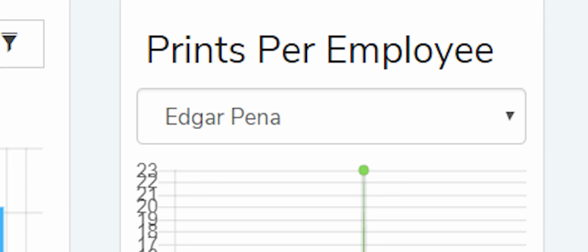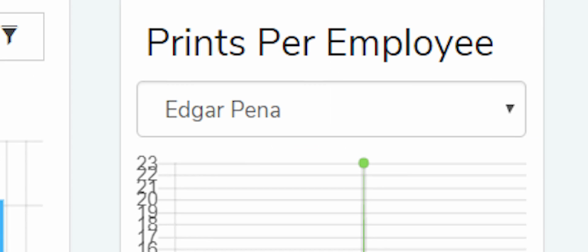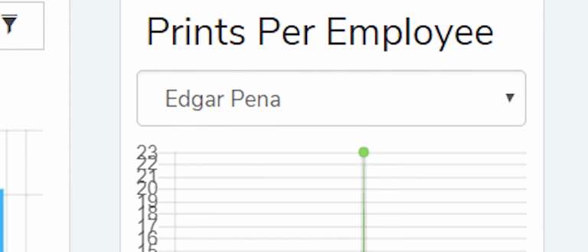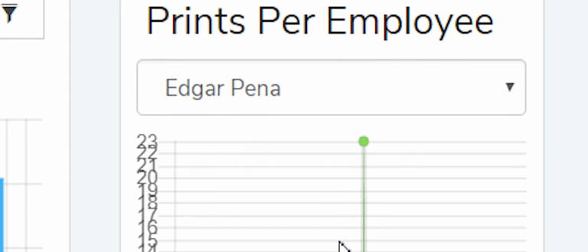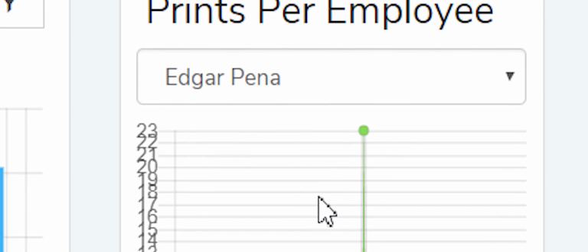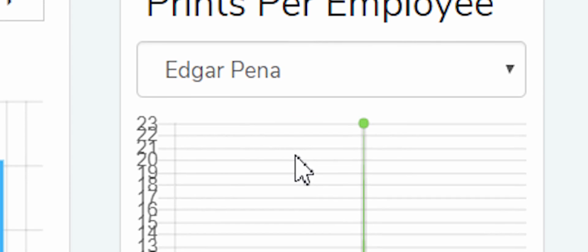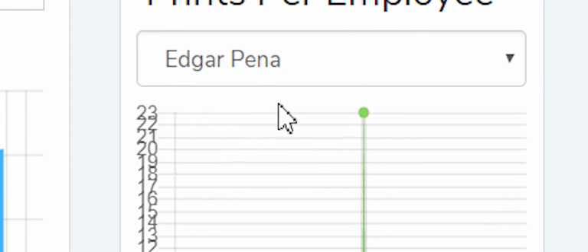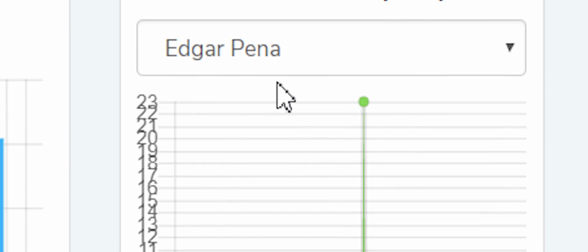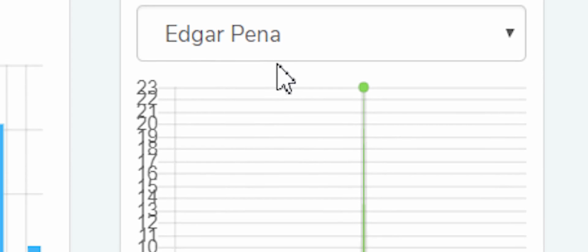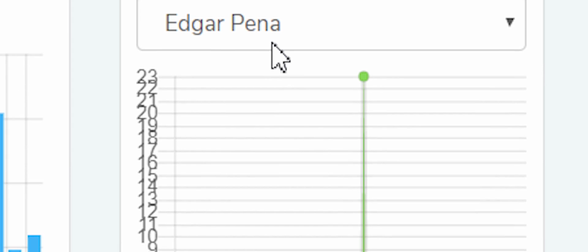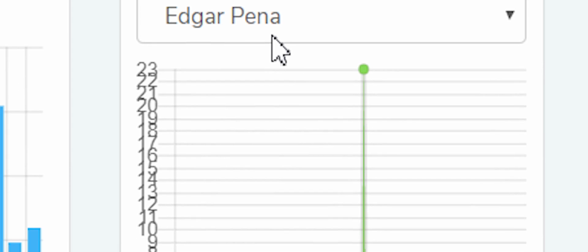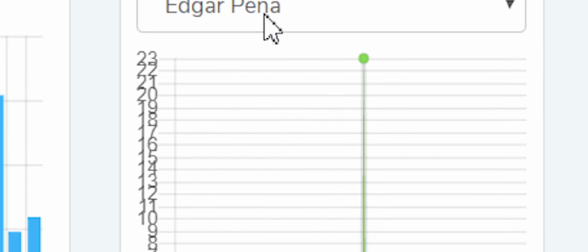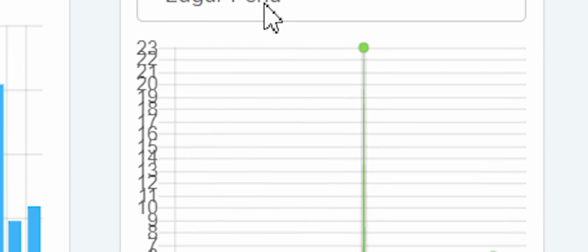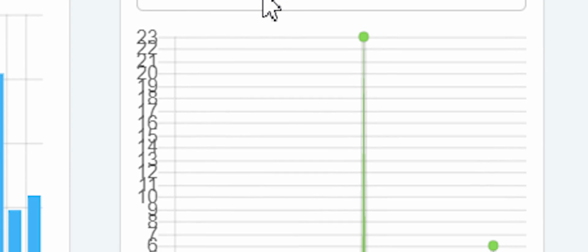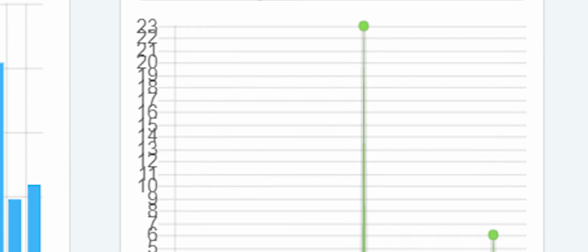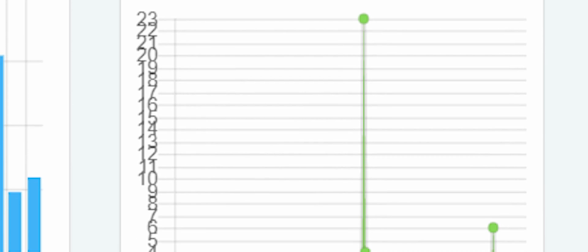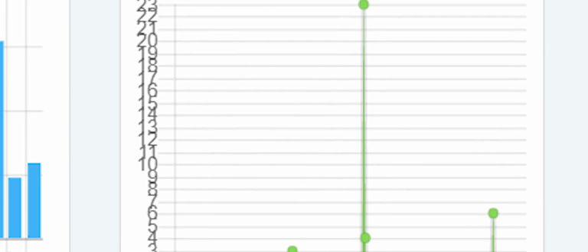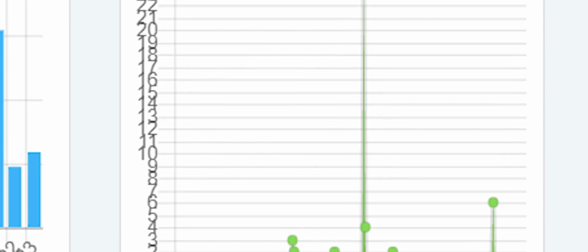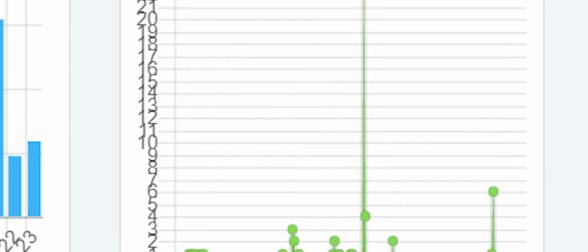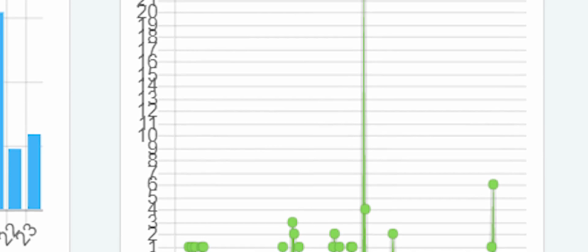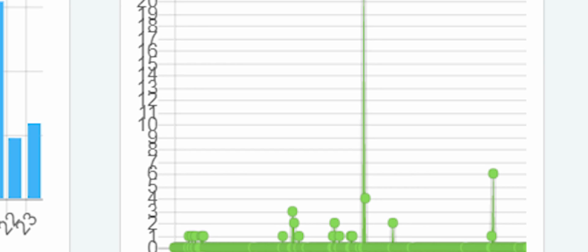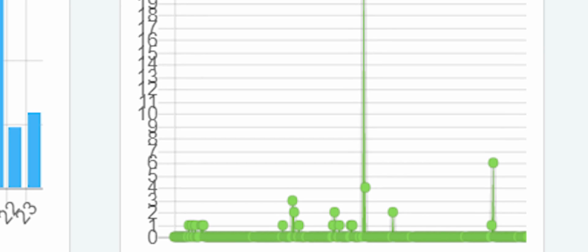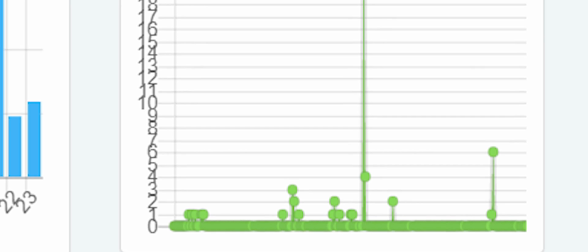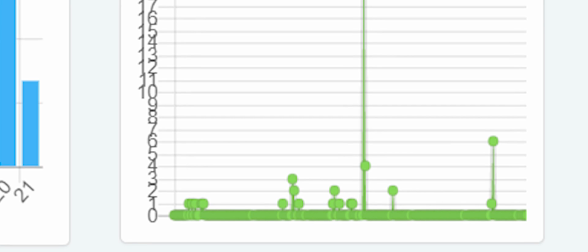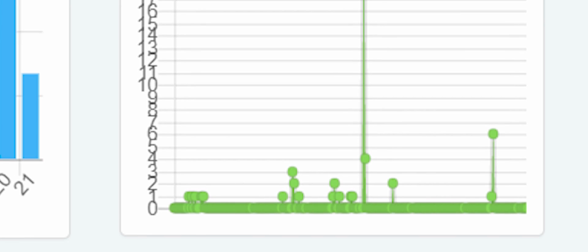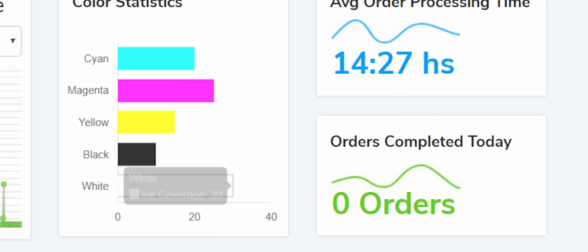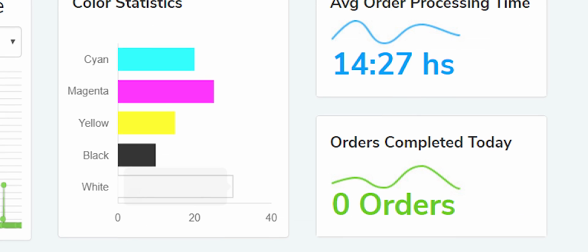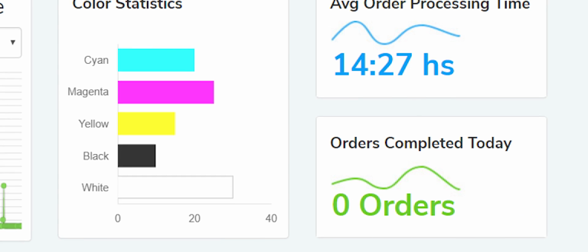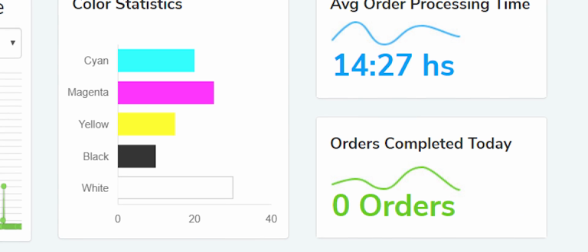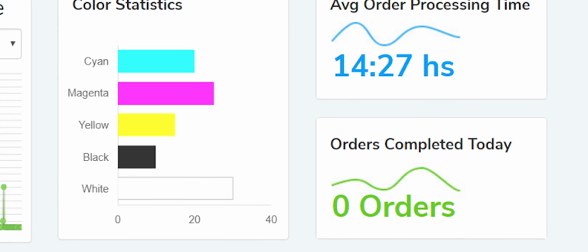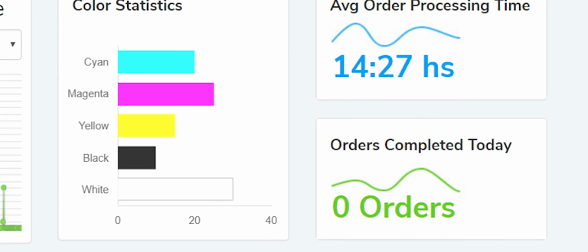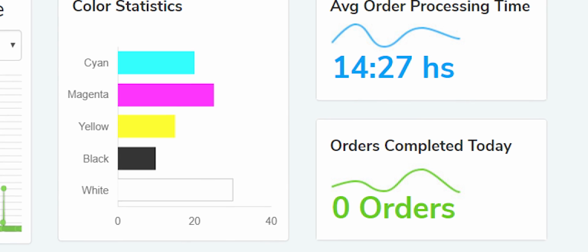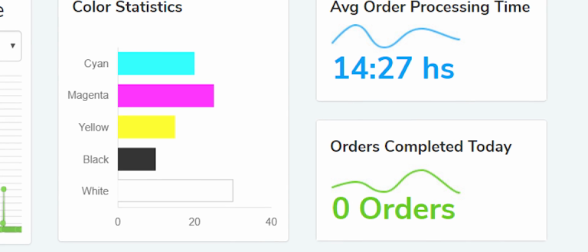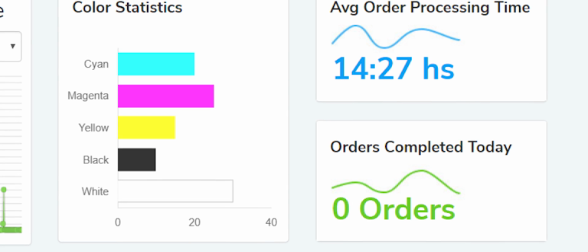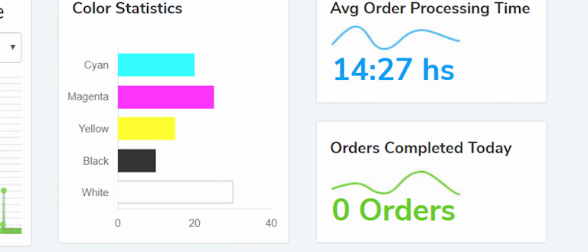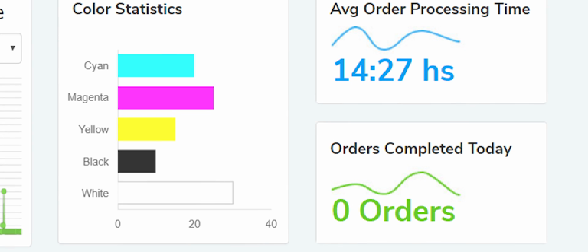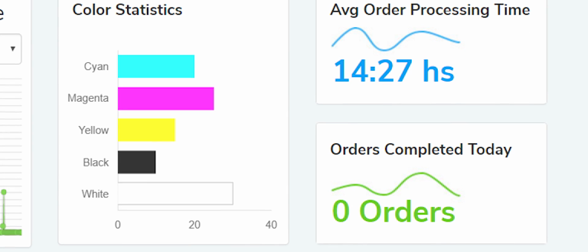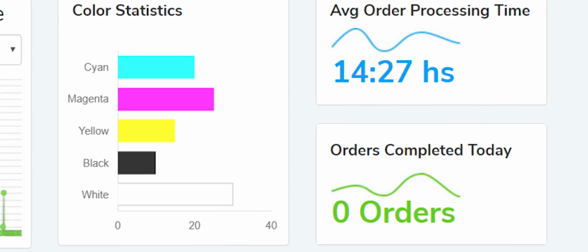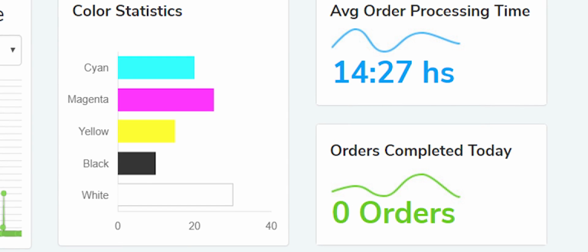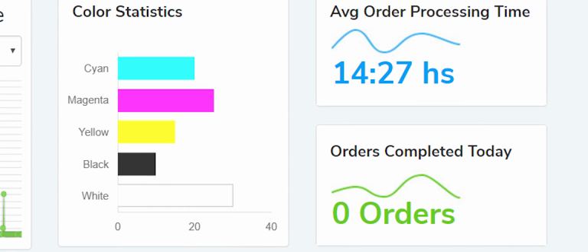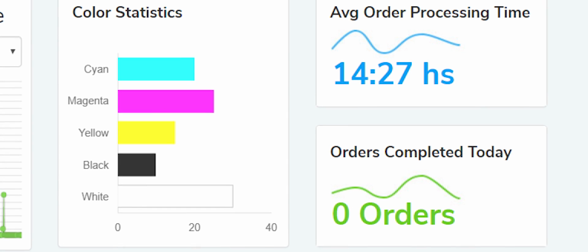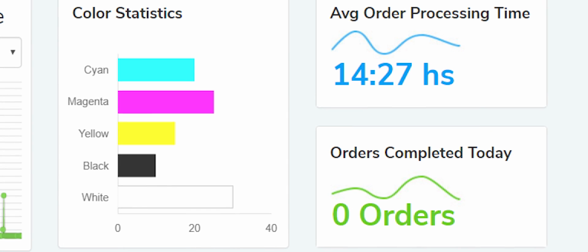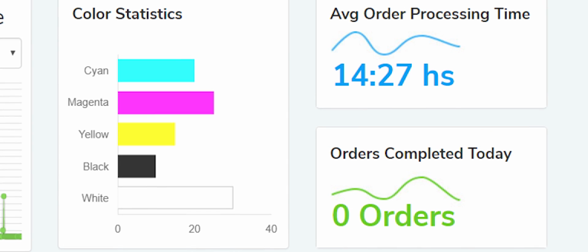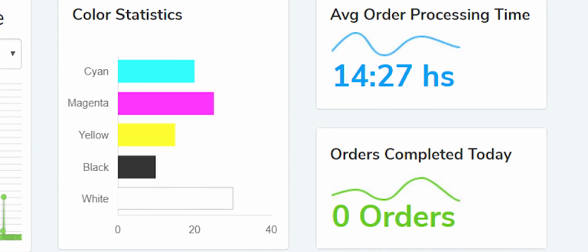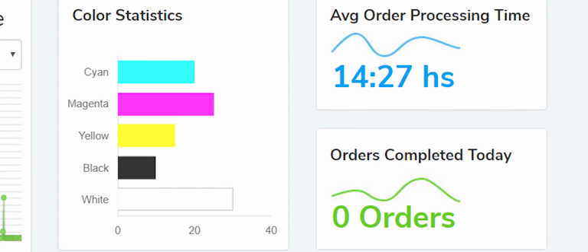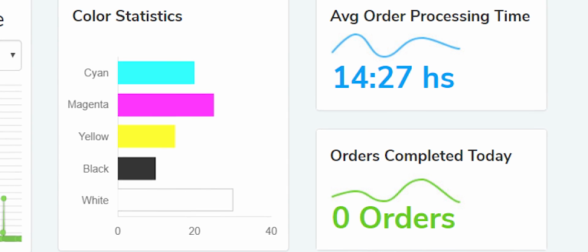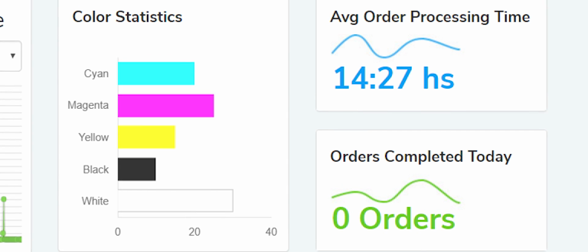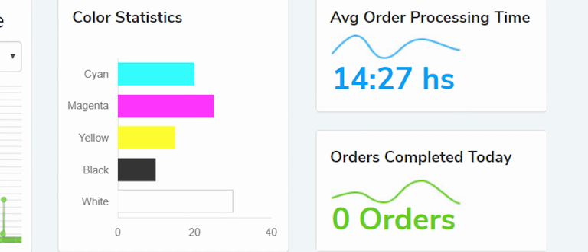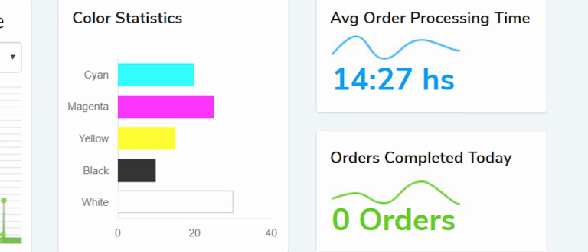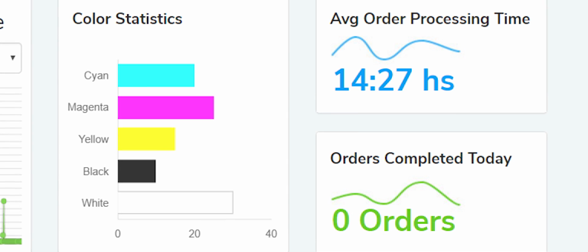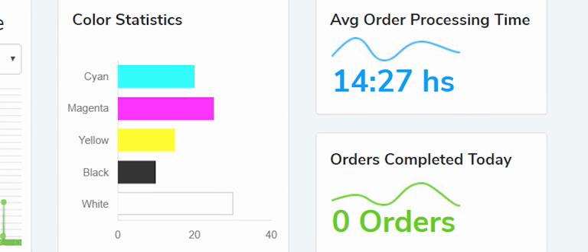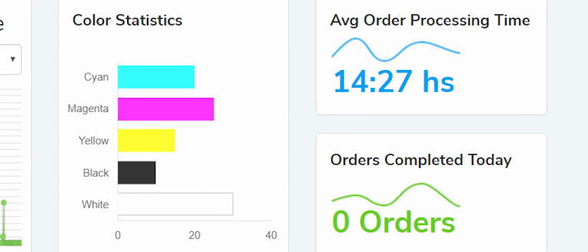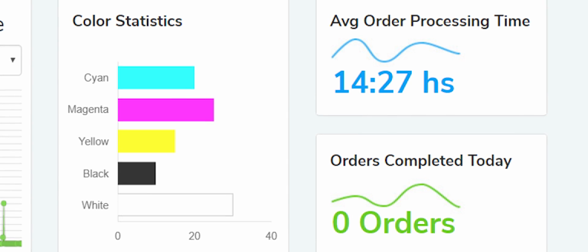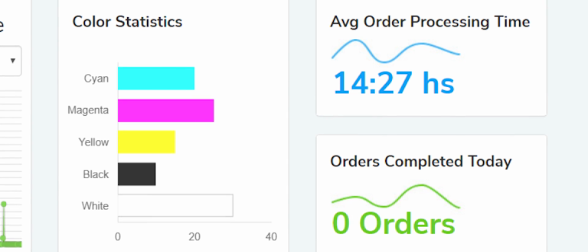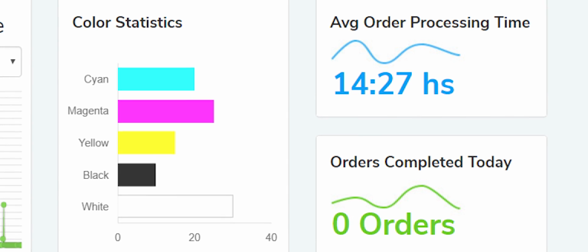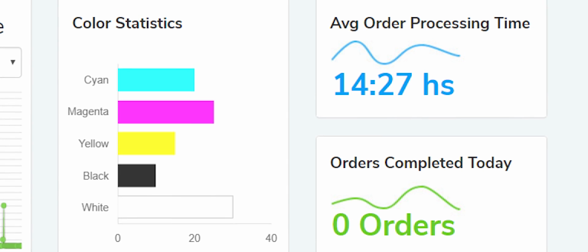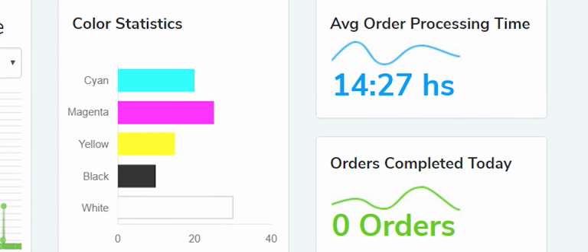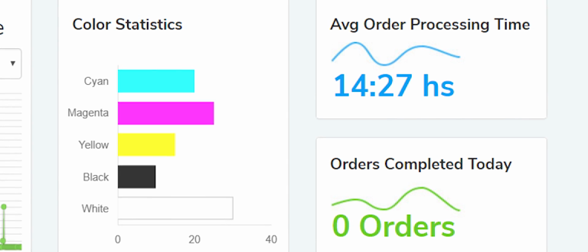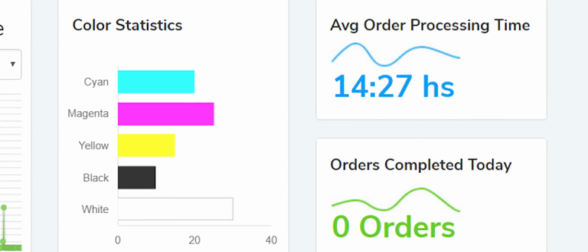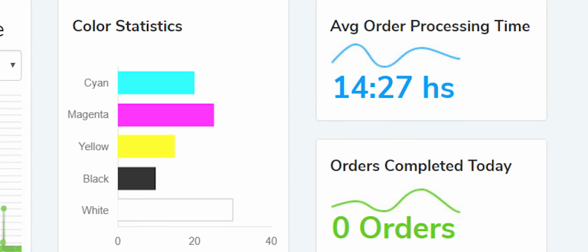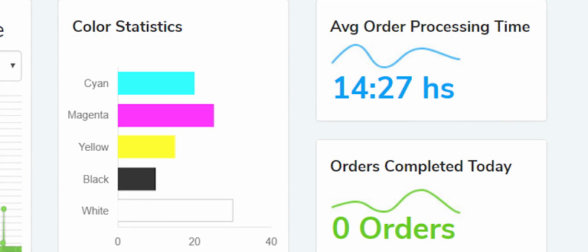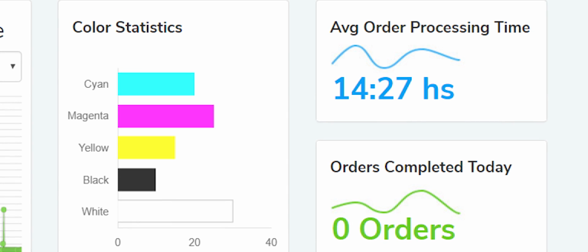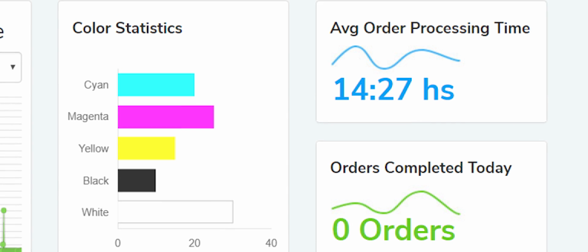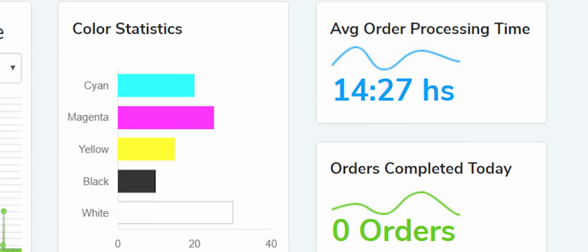We can see which operator might be having issues, and a lot of metrics that we didn't have access to before — which really helps our production manager out as well.